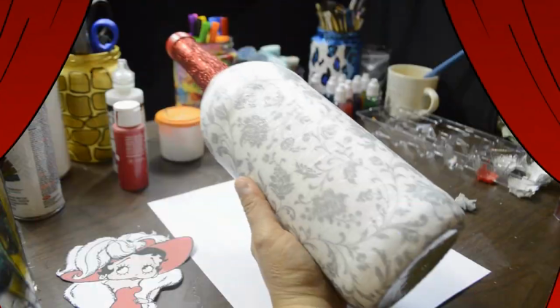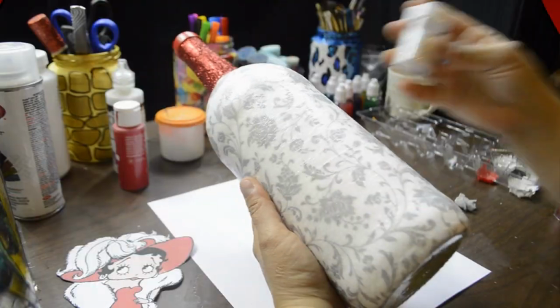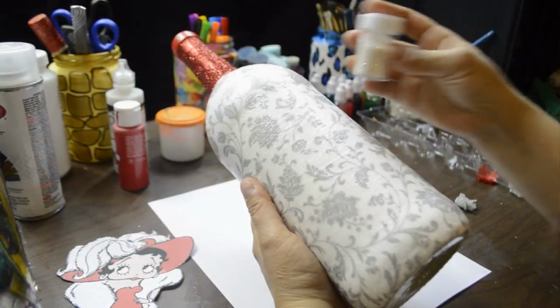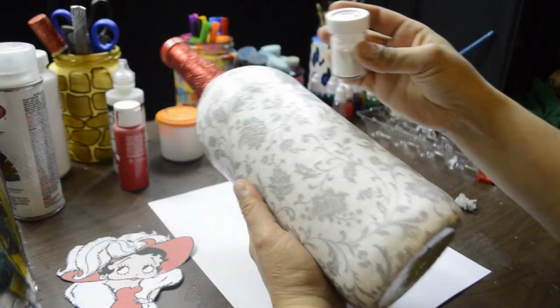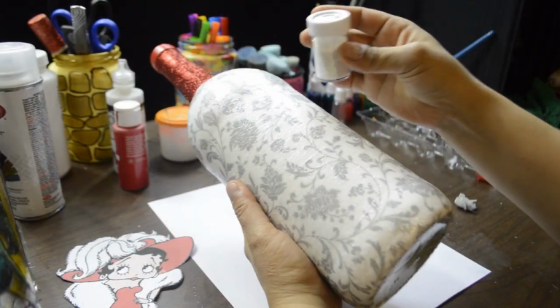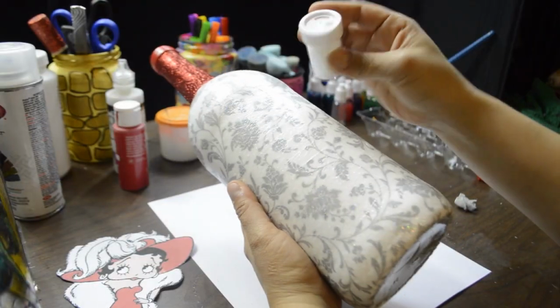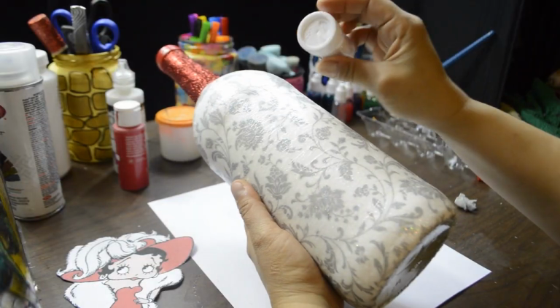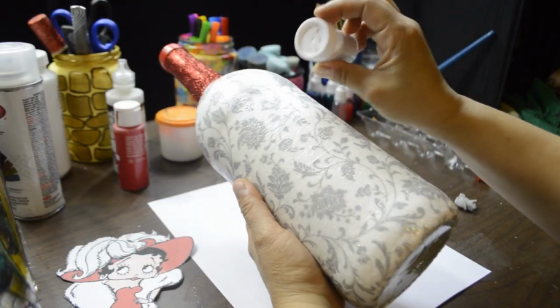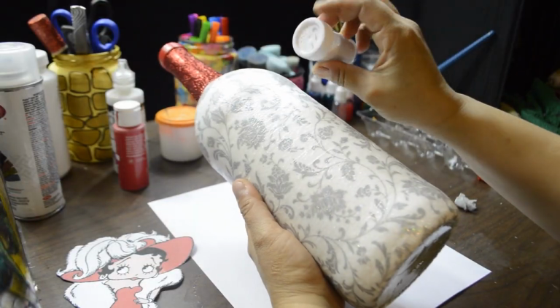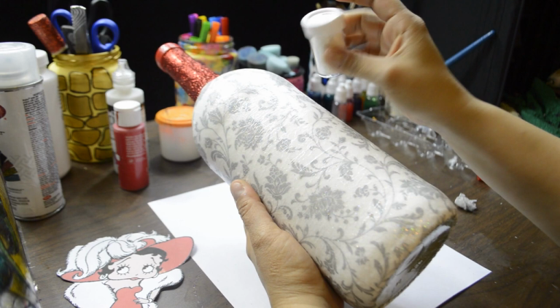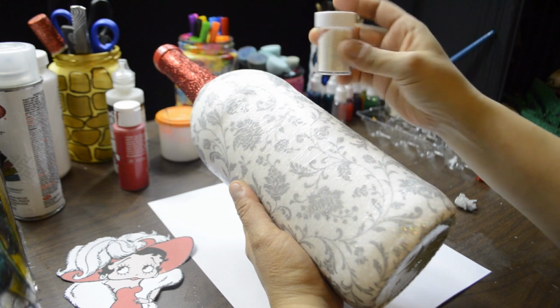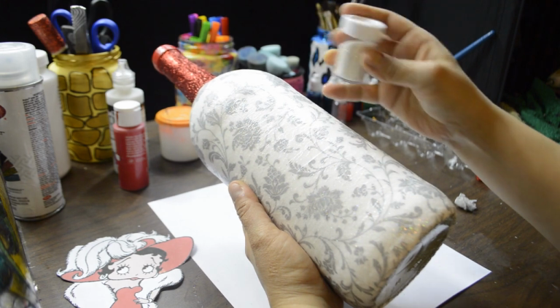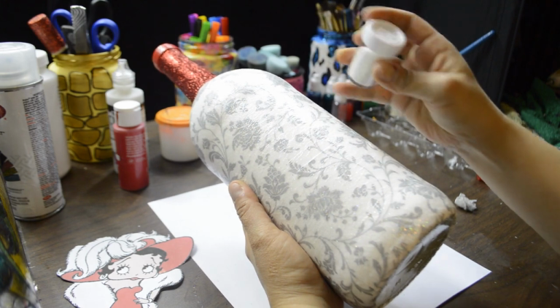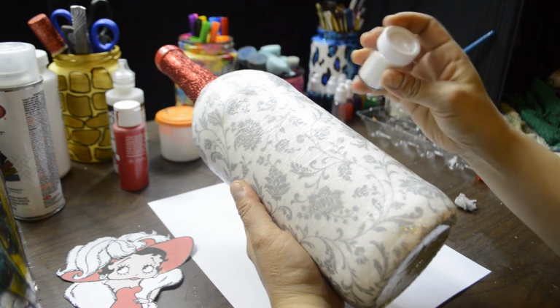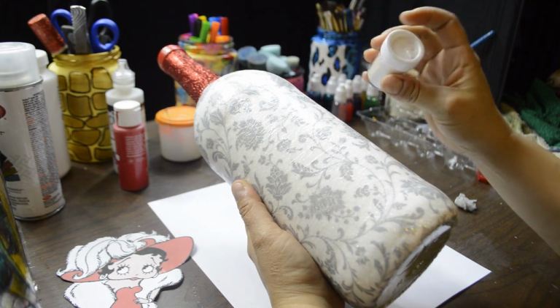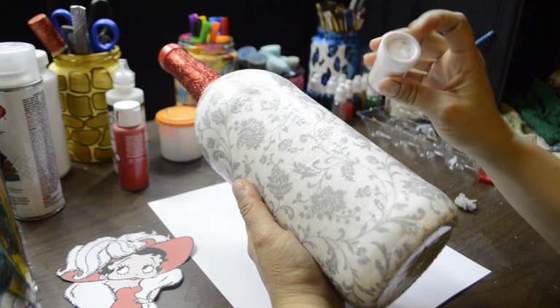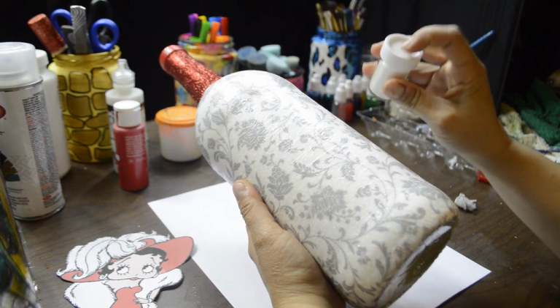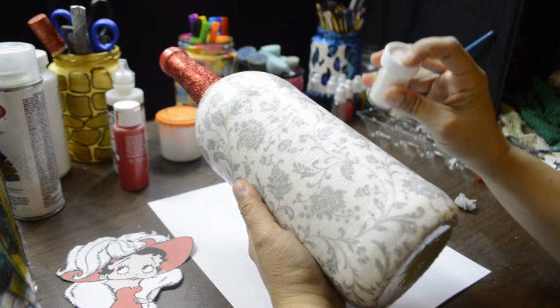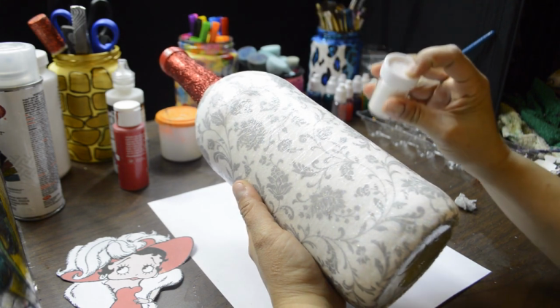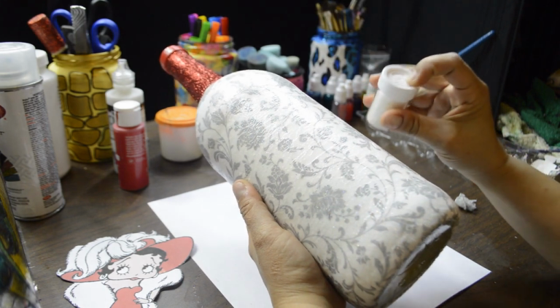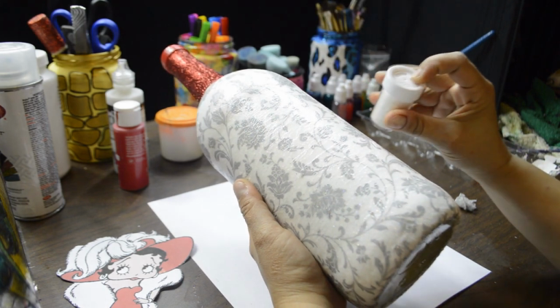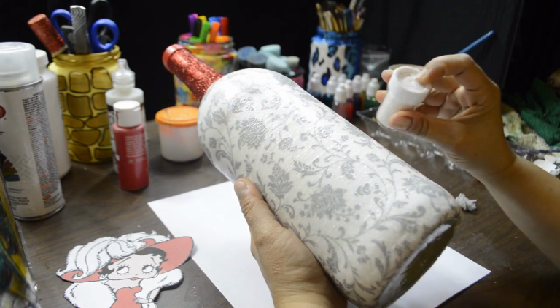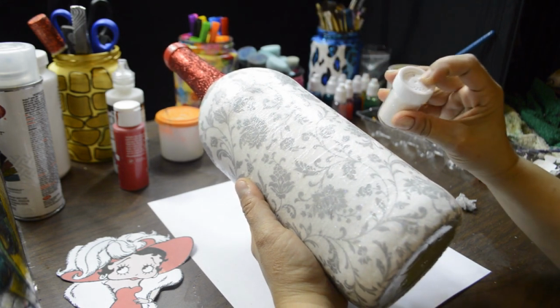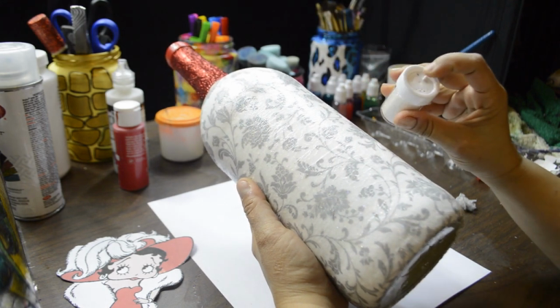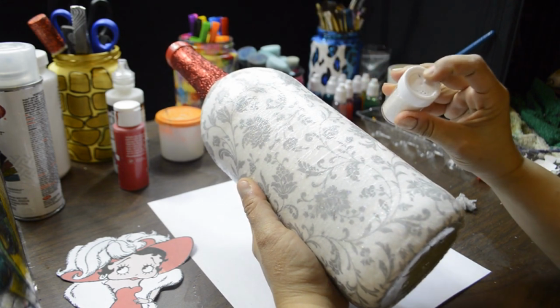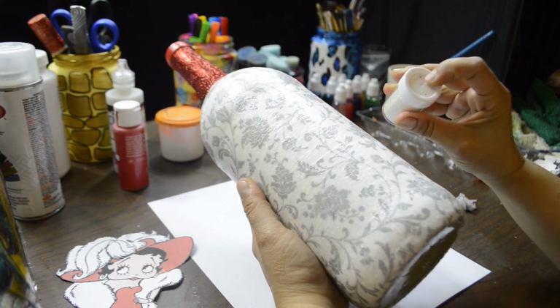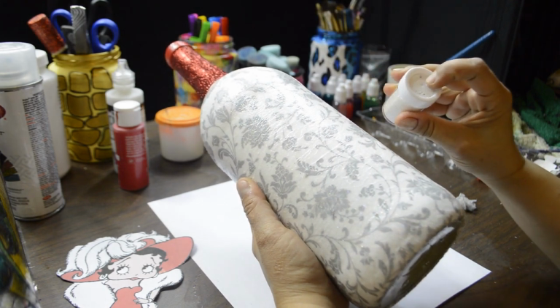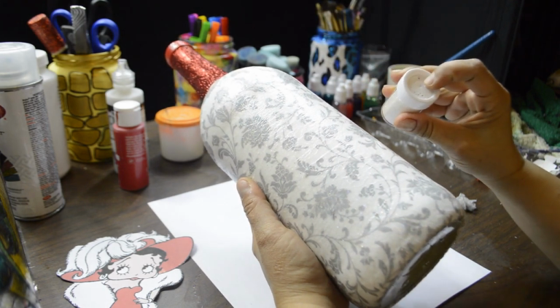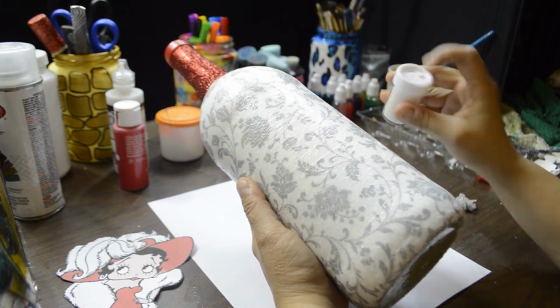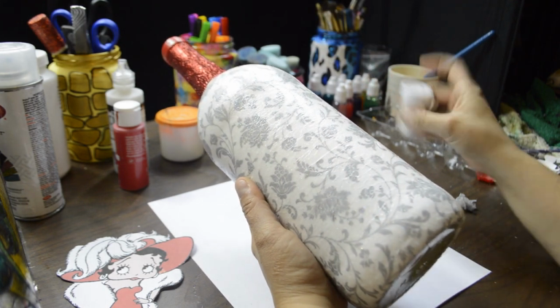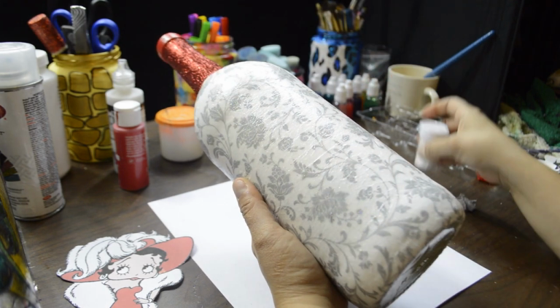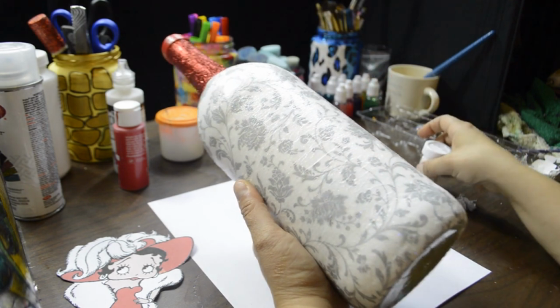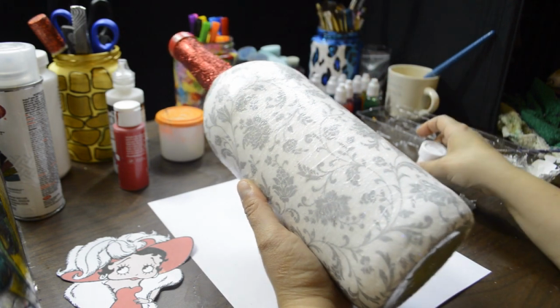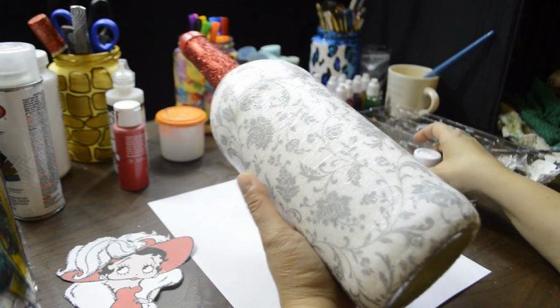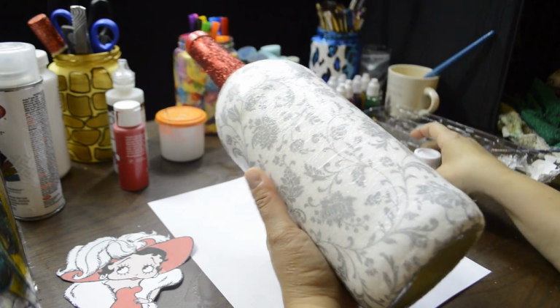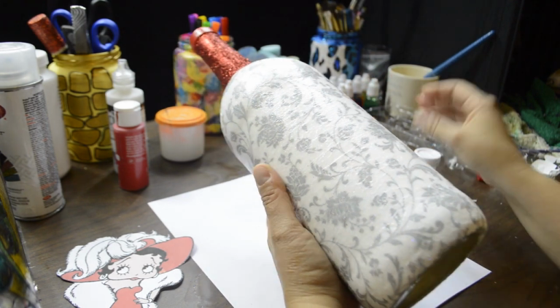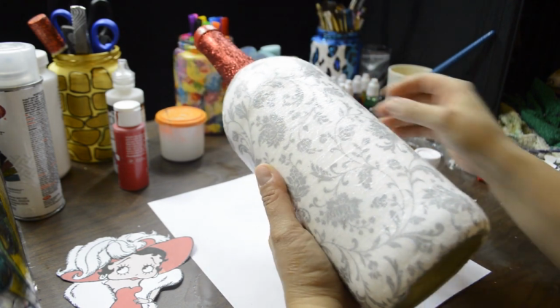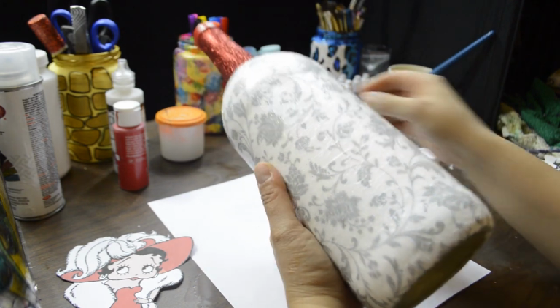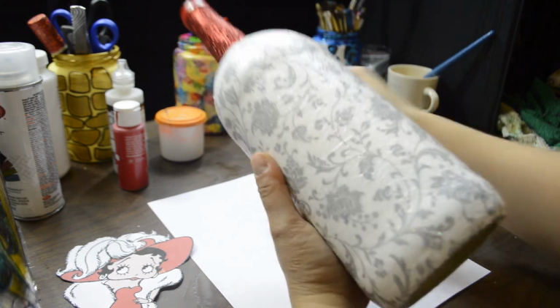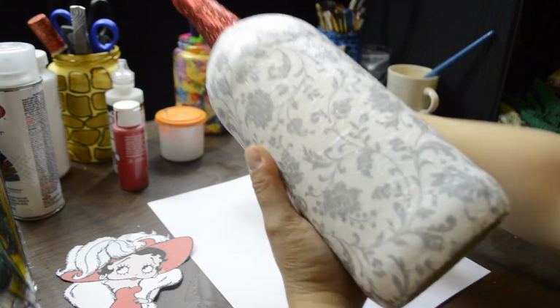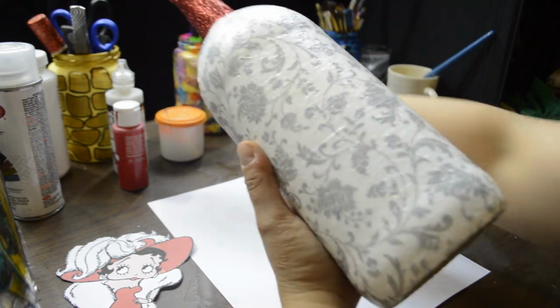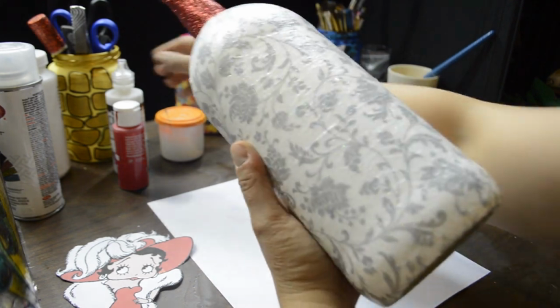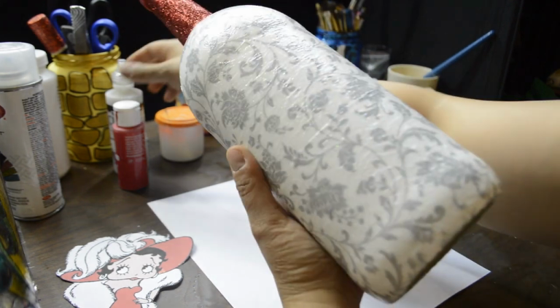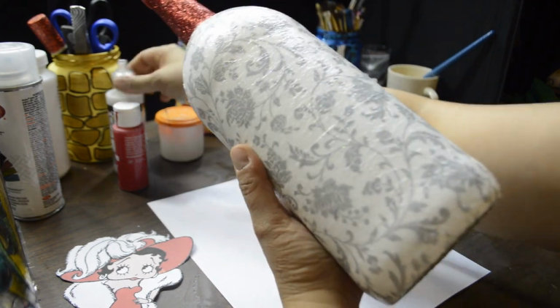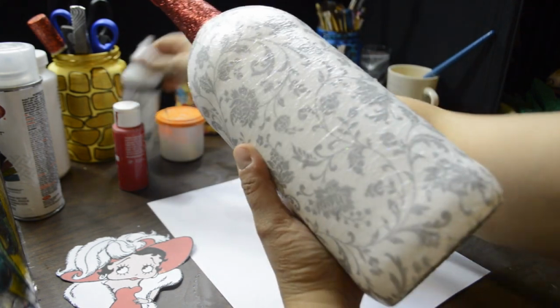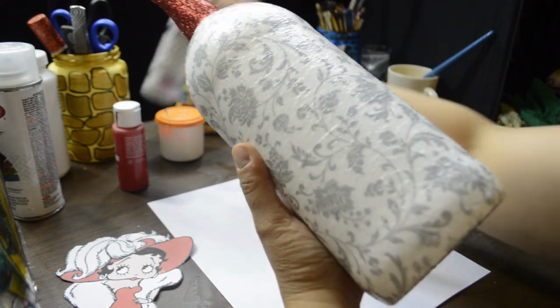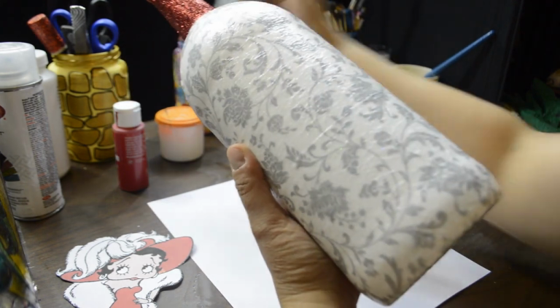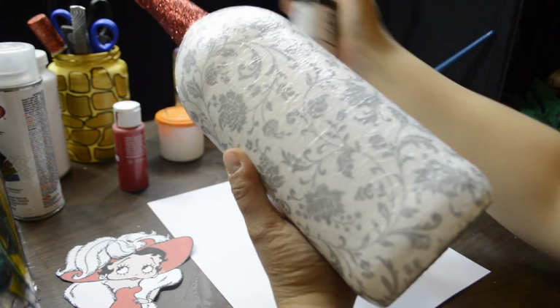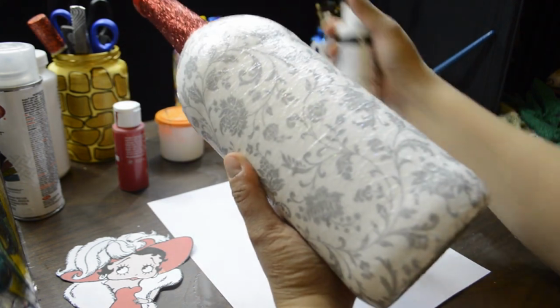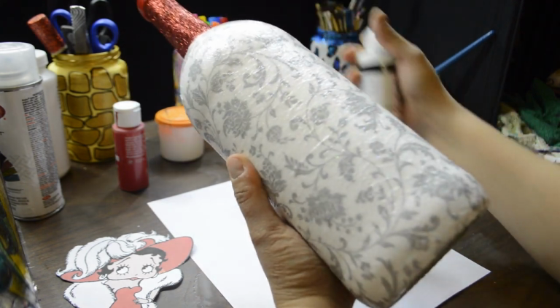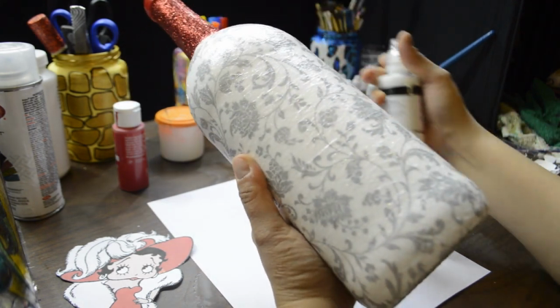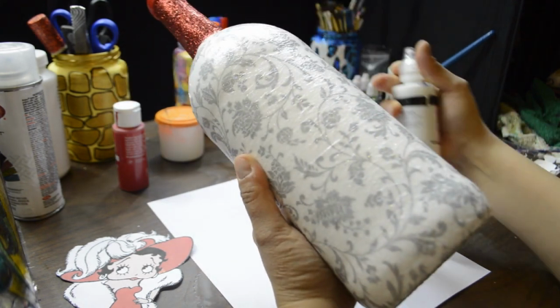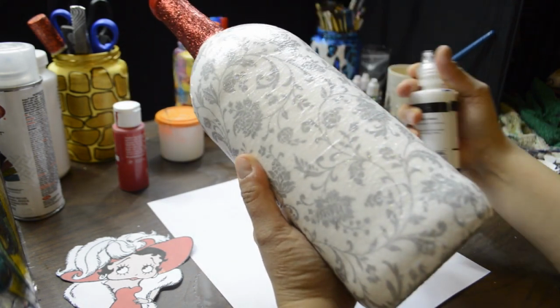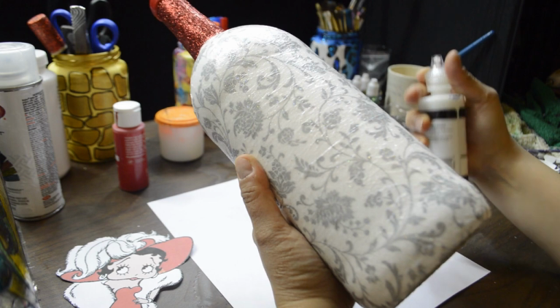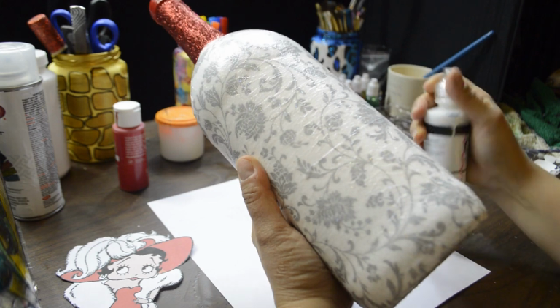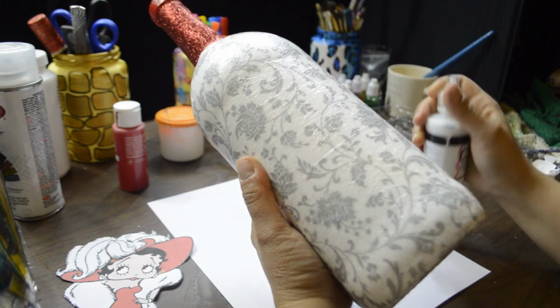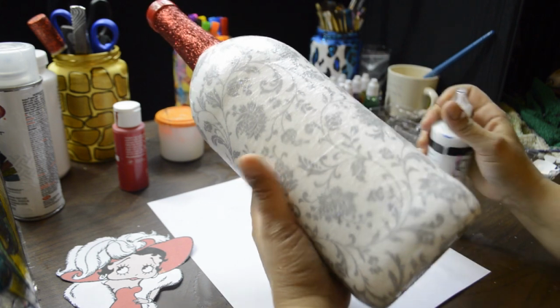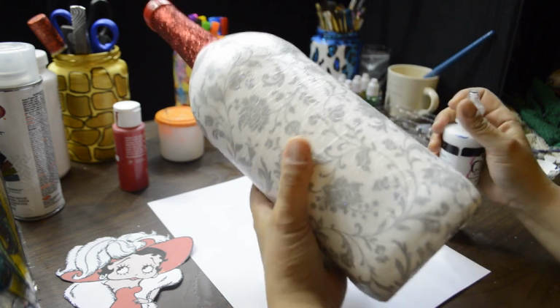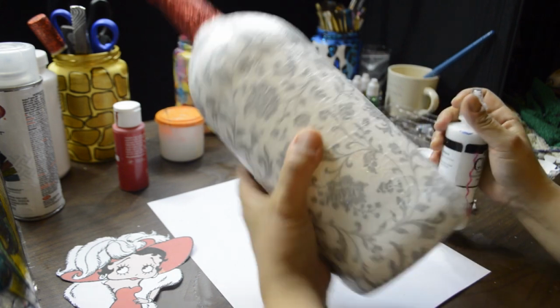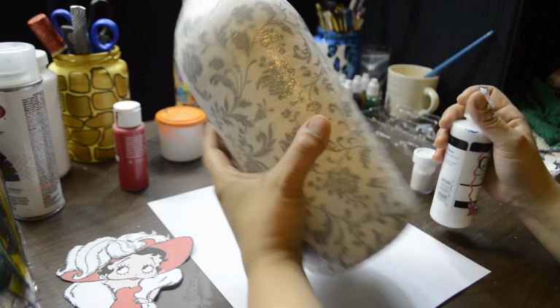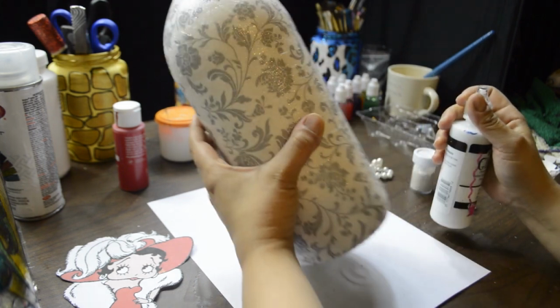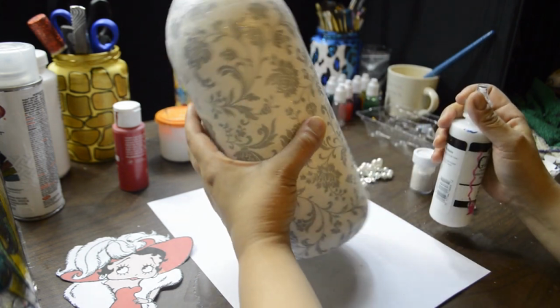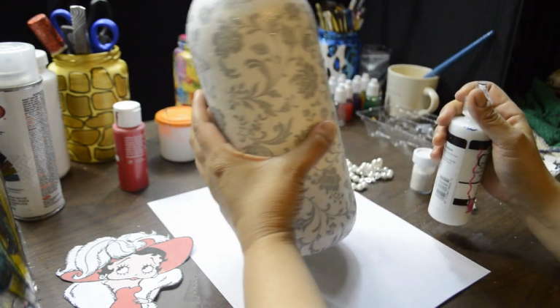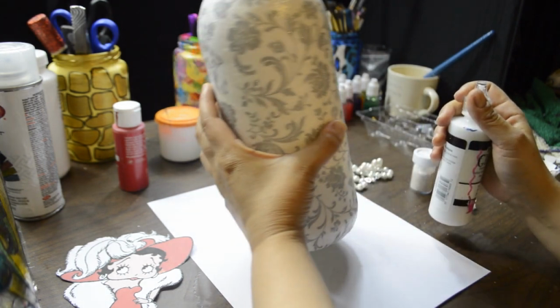I still wanted more glitter on the bottle, so I added loose white glitter with more fabric paint glitter, and that did the trick.